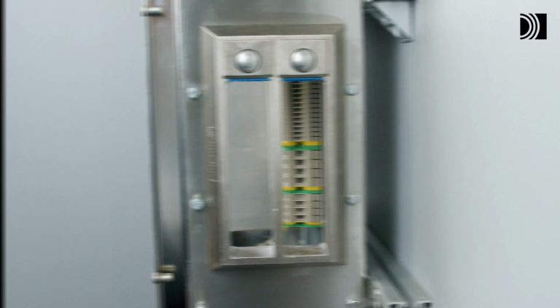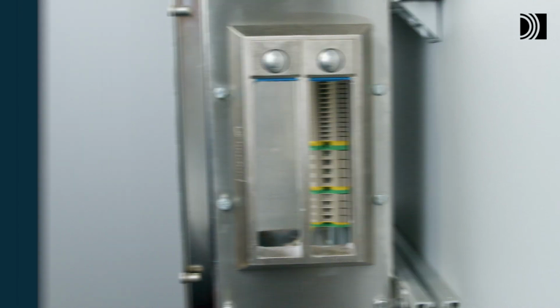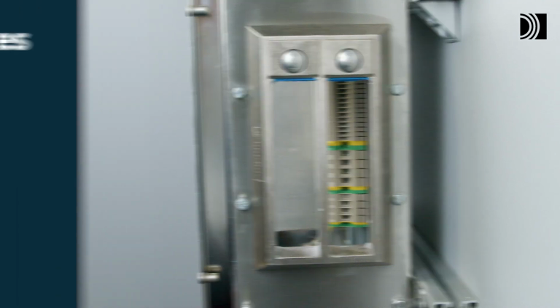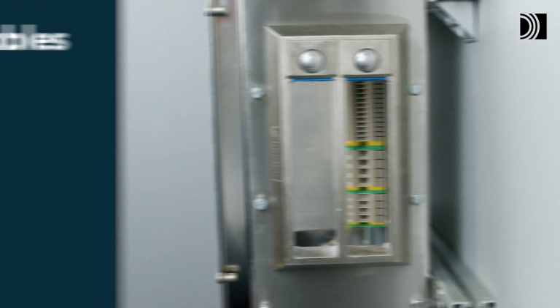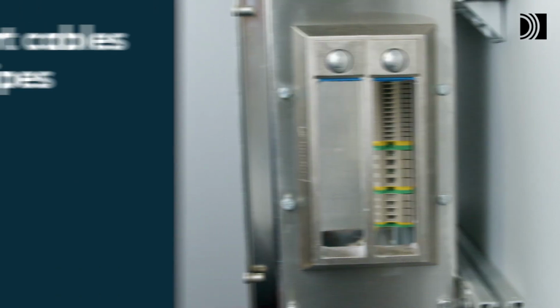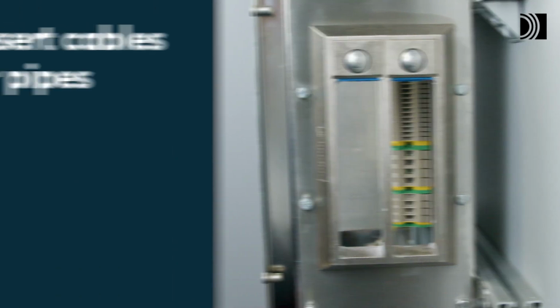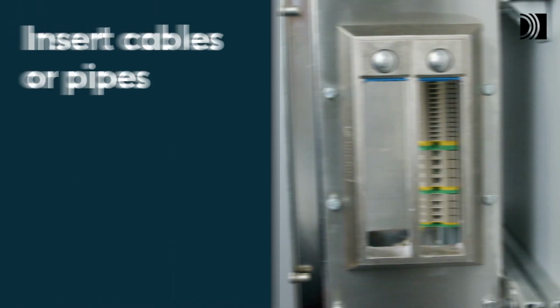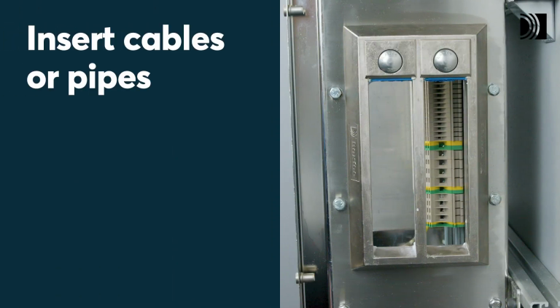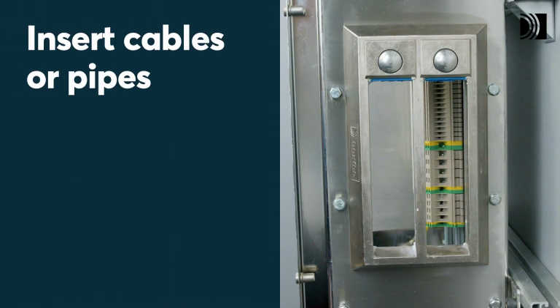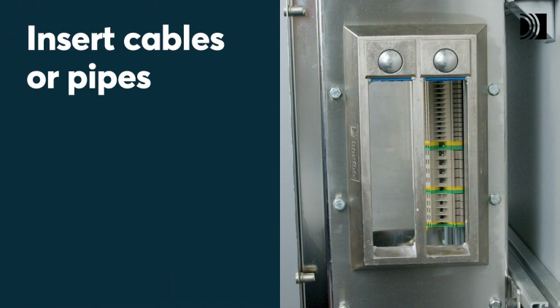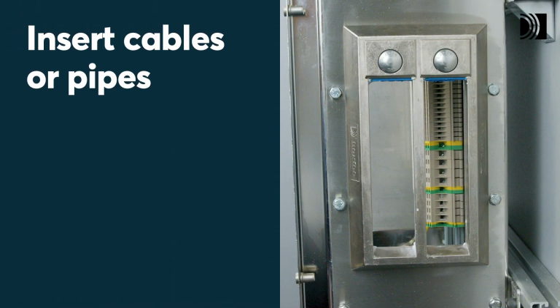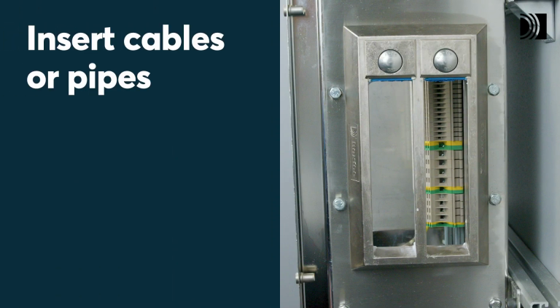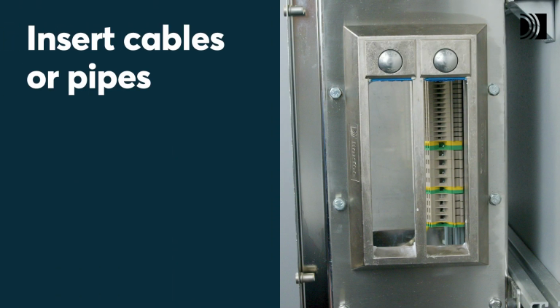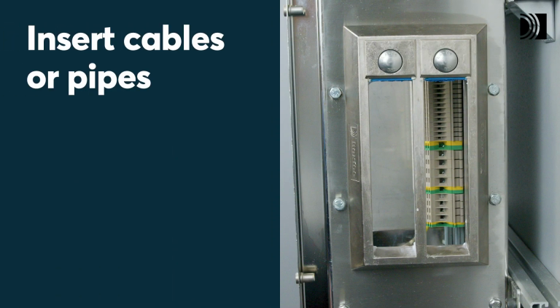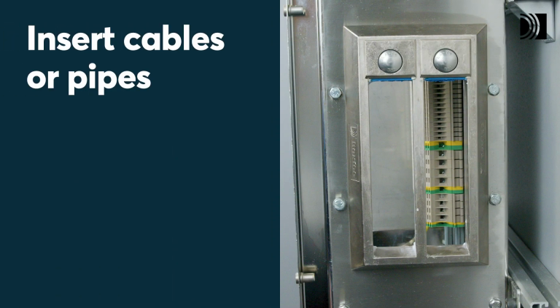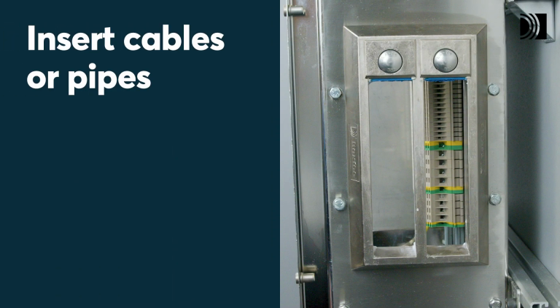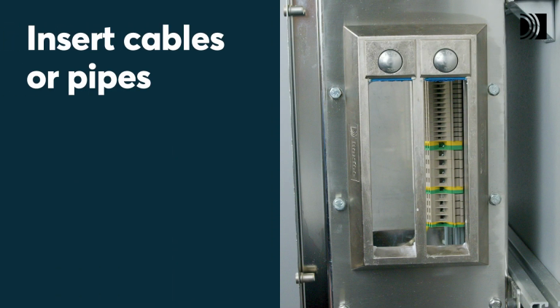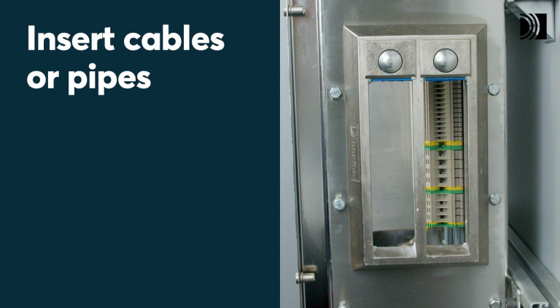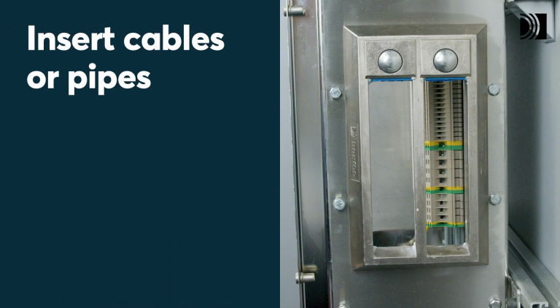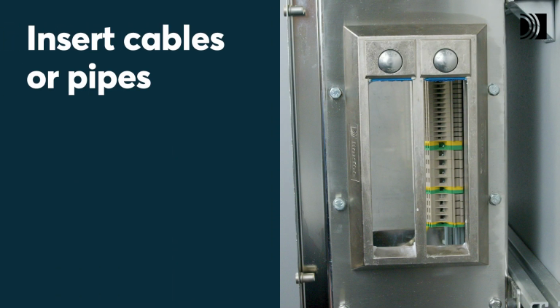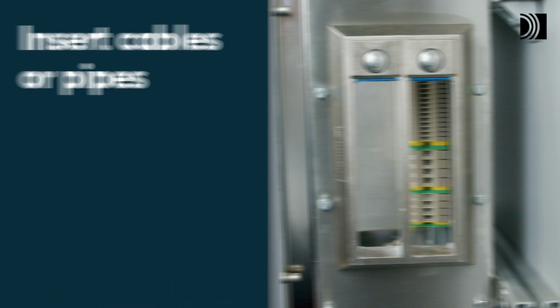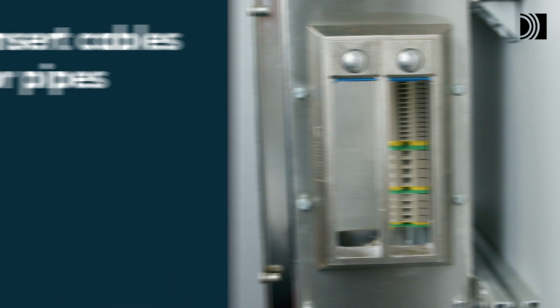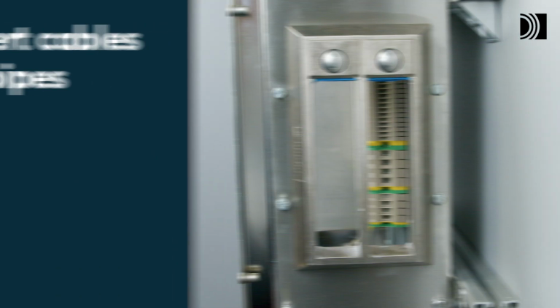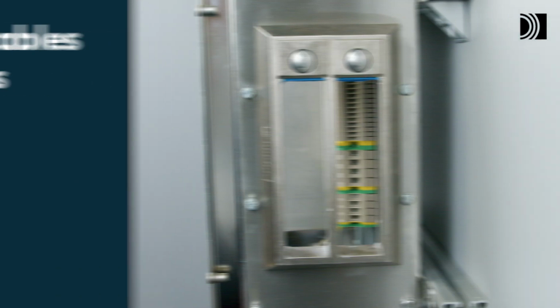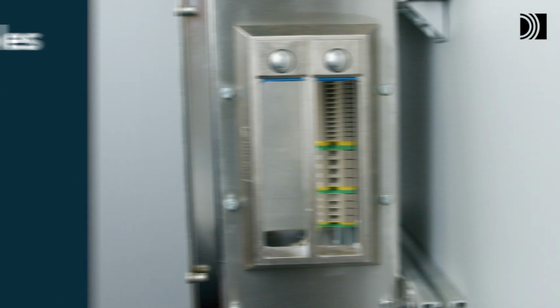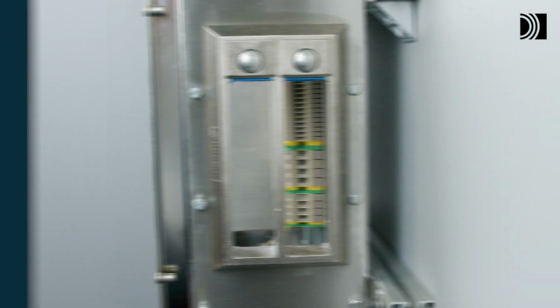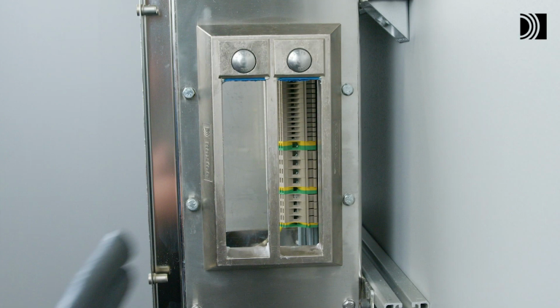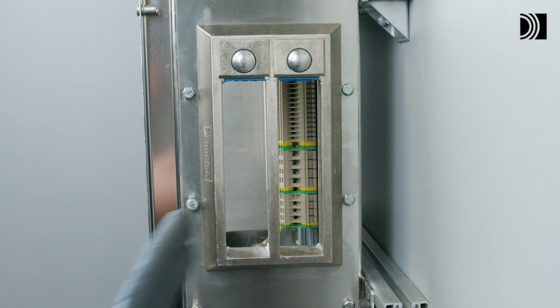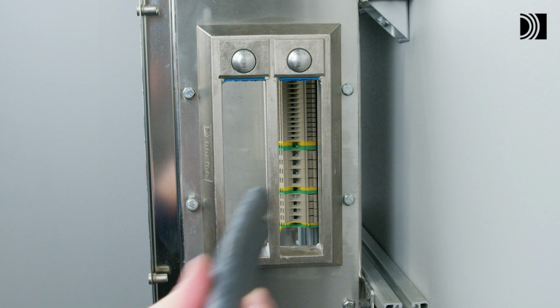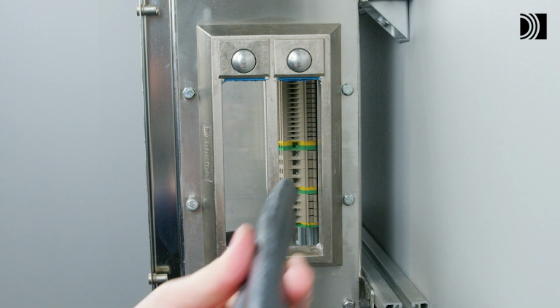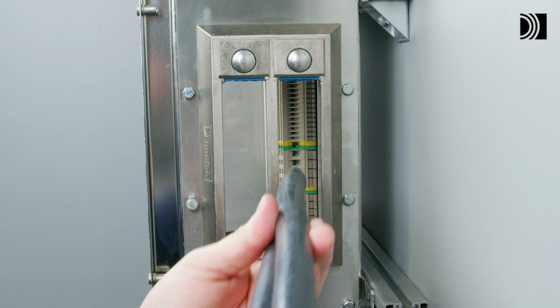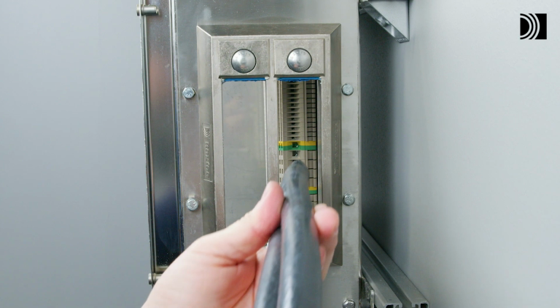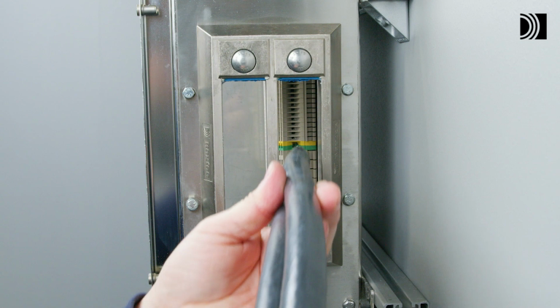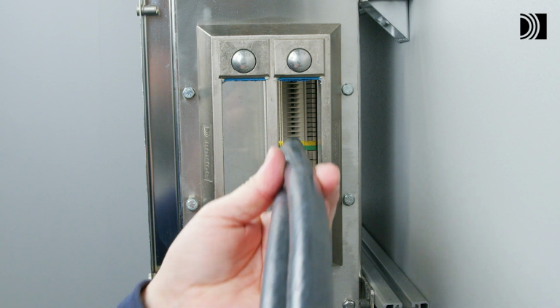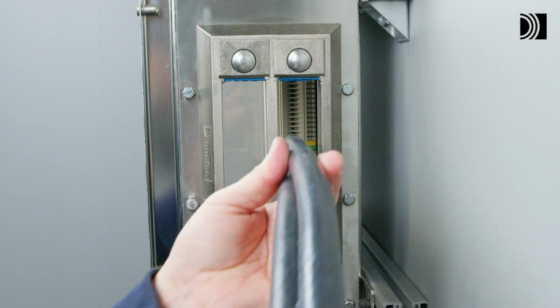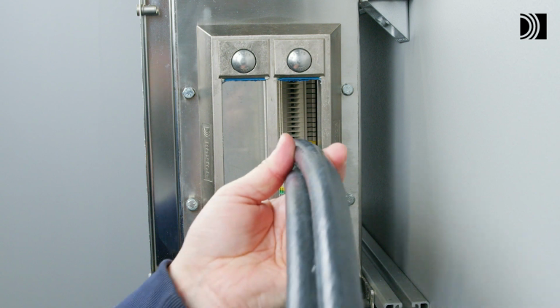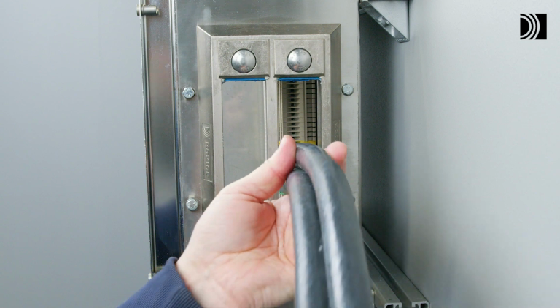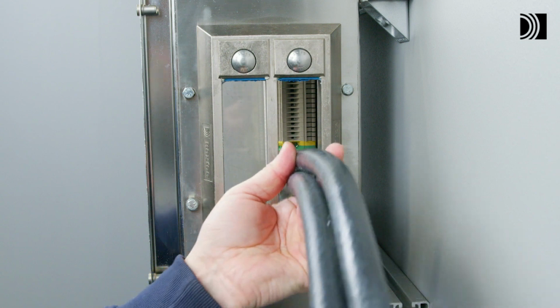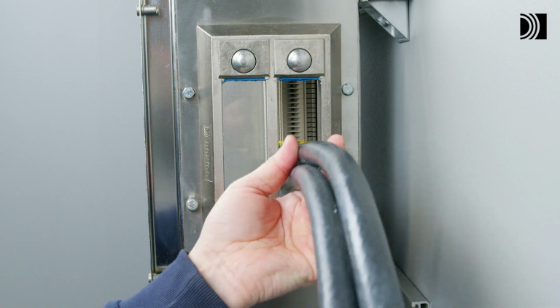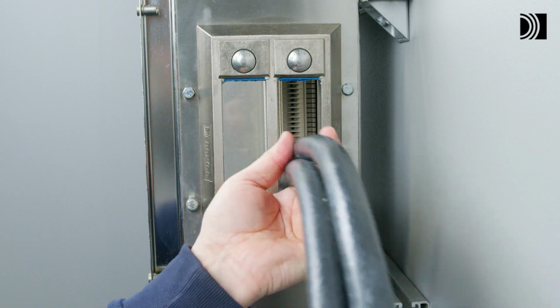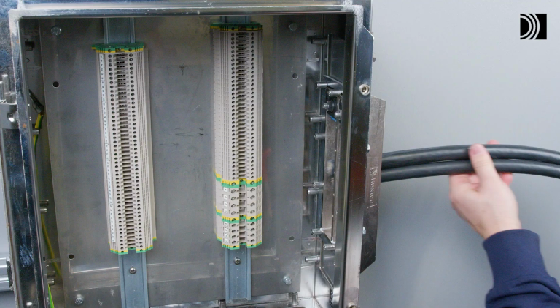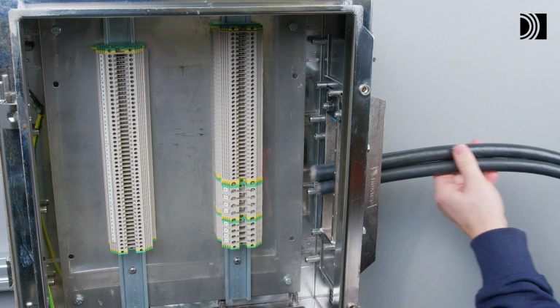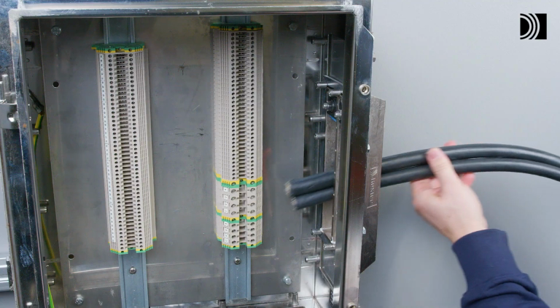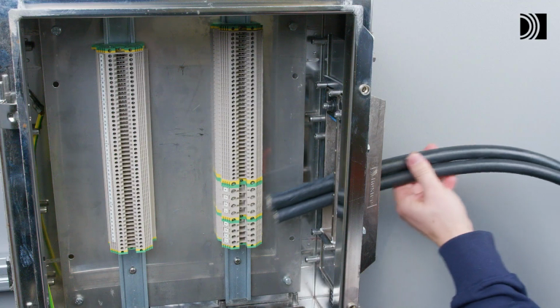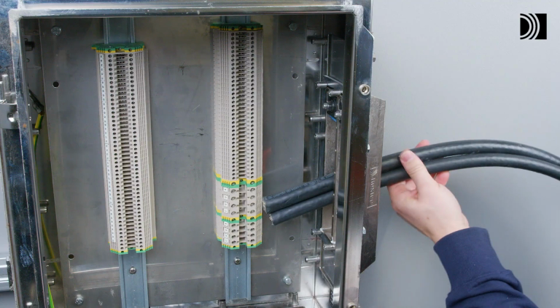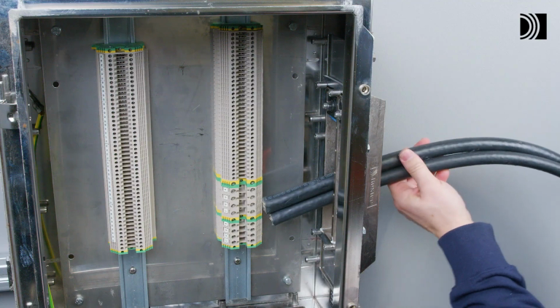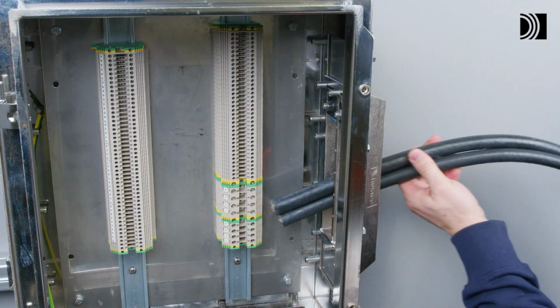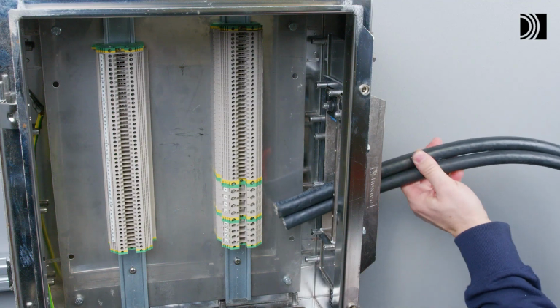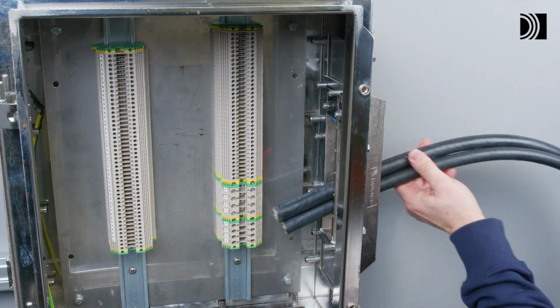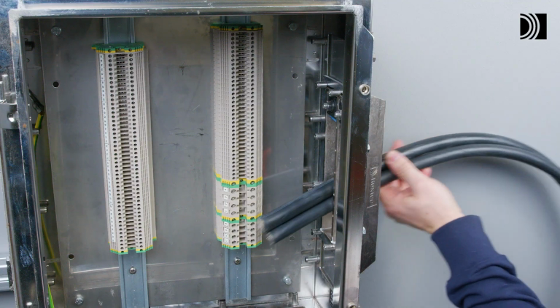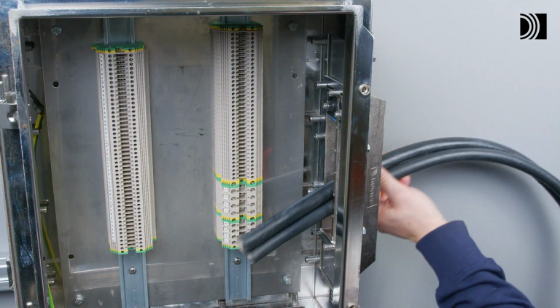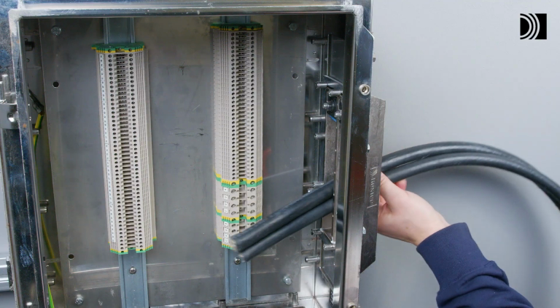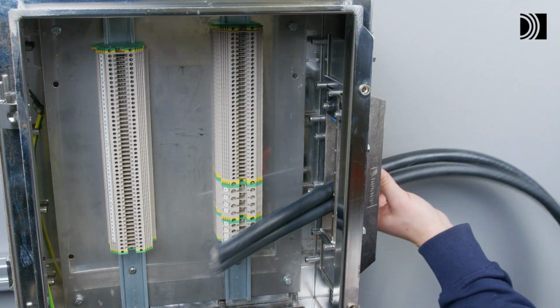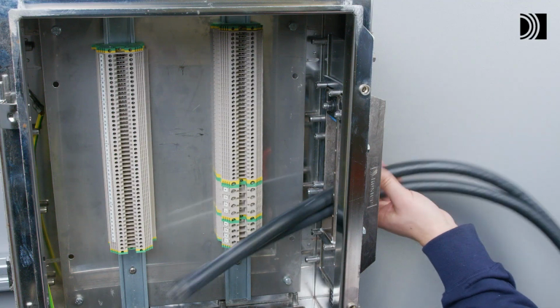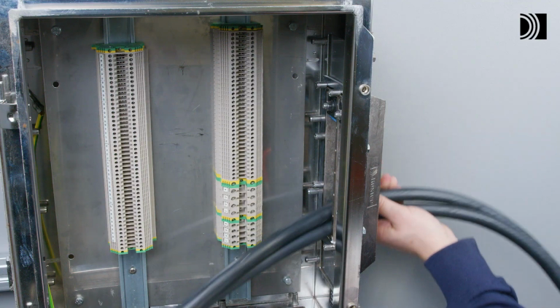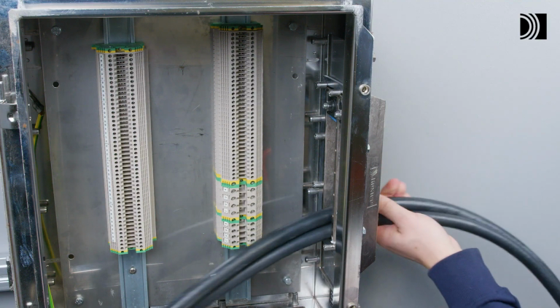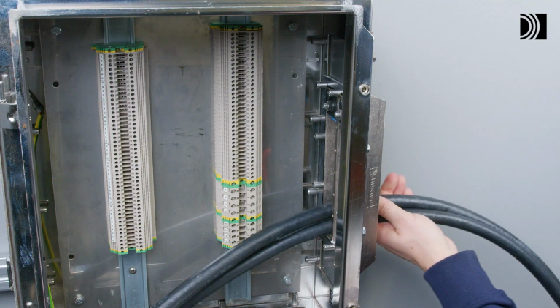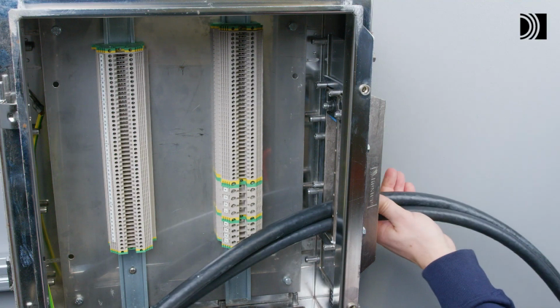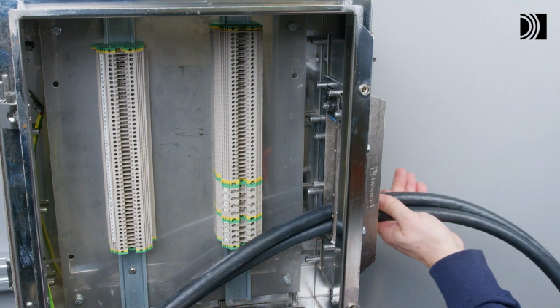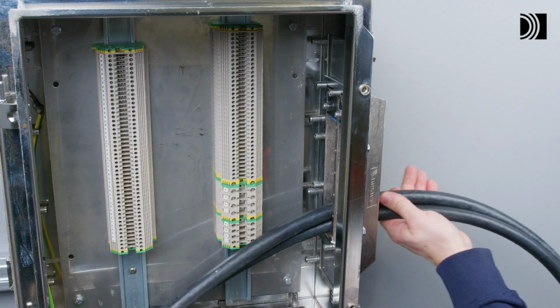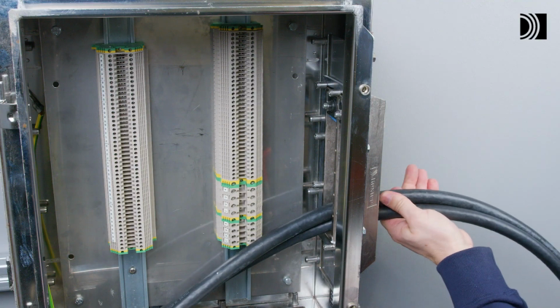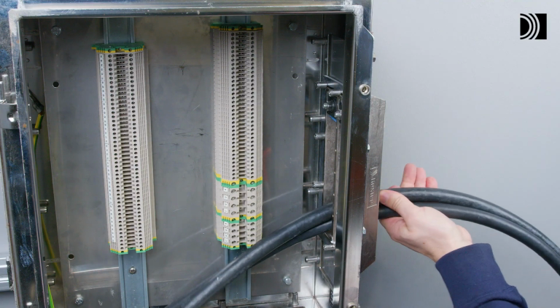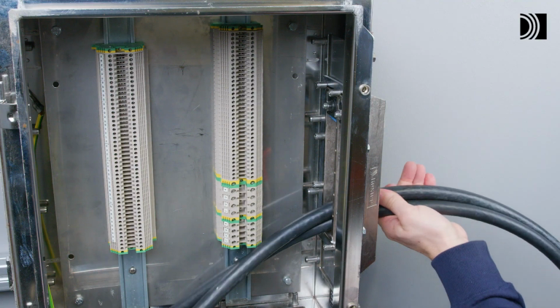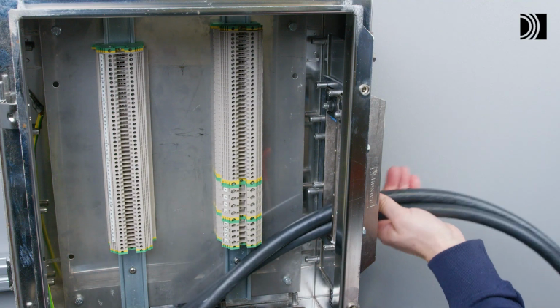Insert cables or pipes. Insert the cables or pipes through the frame.